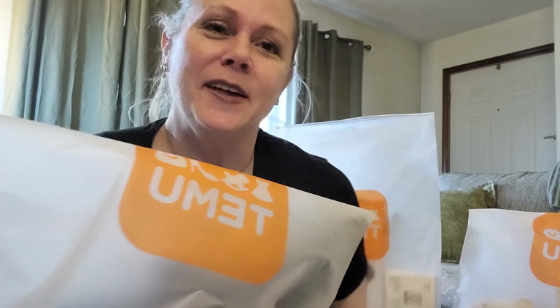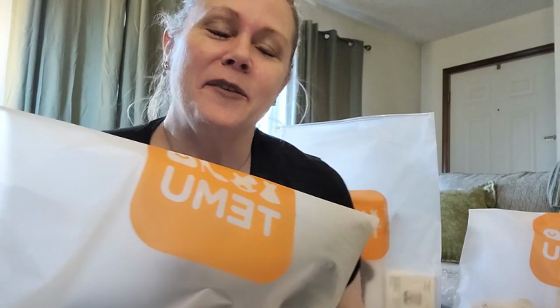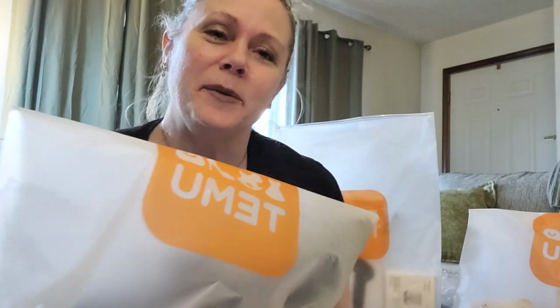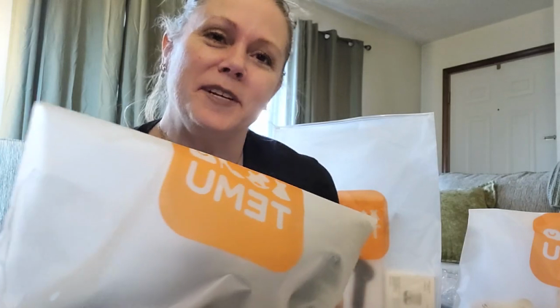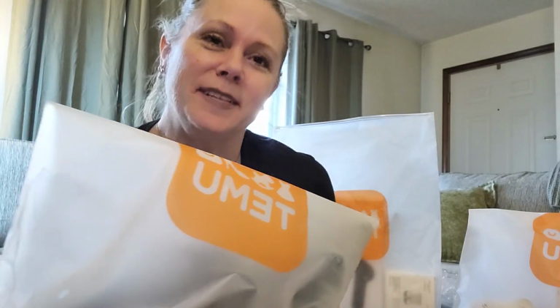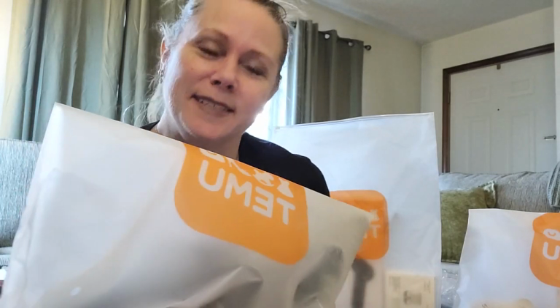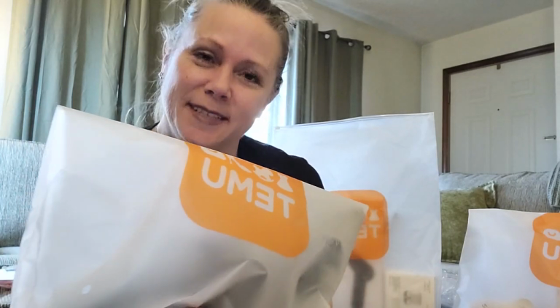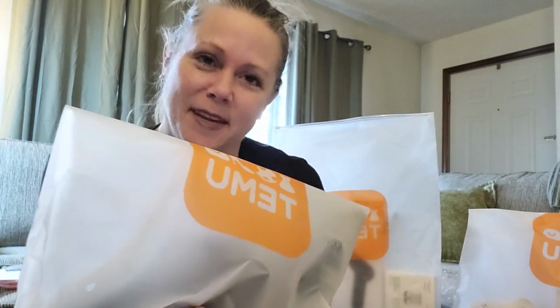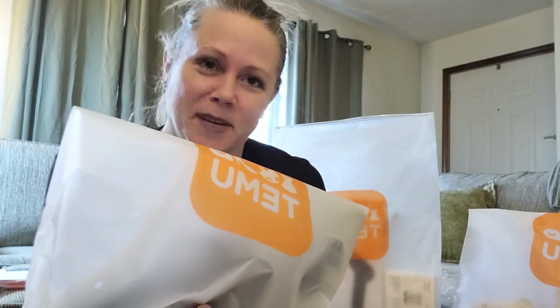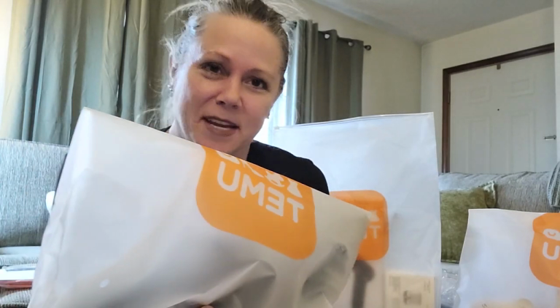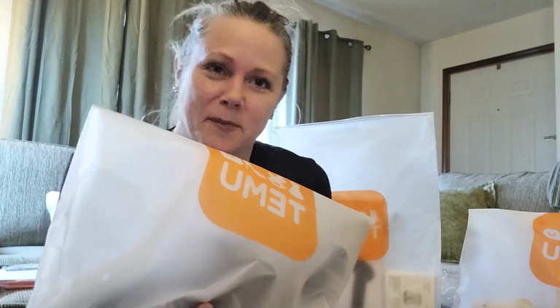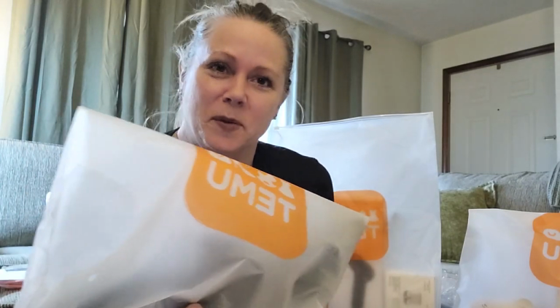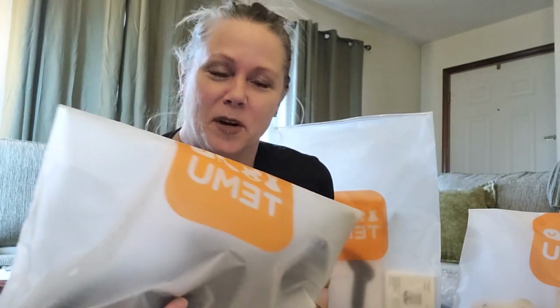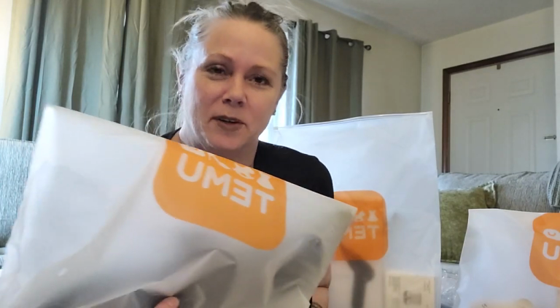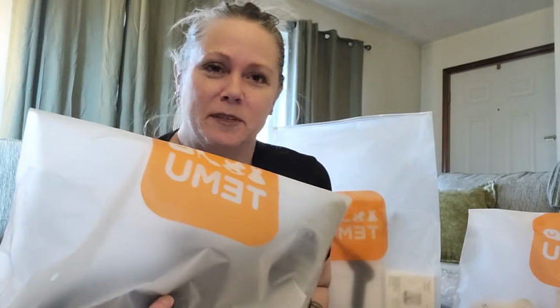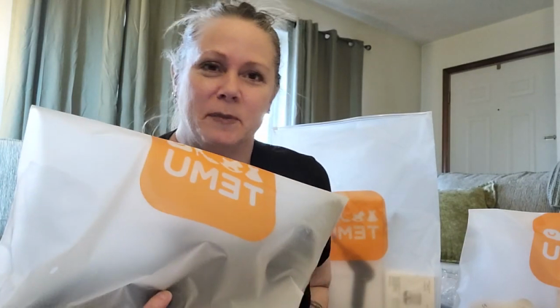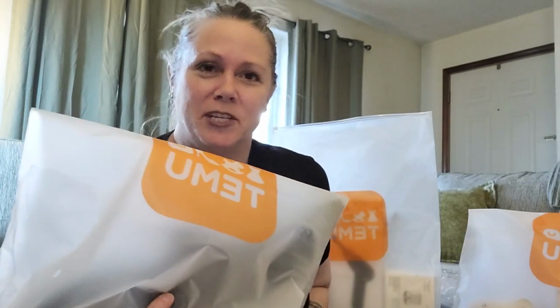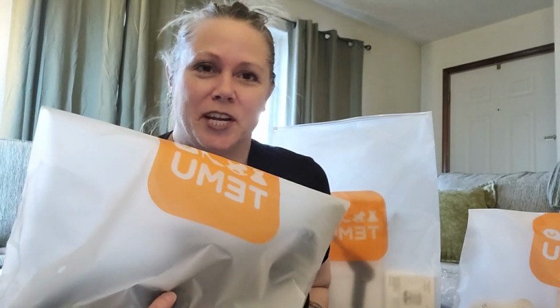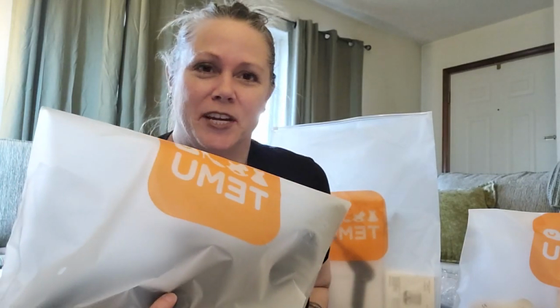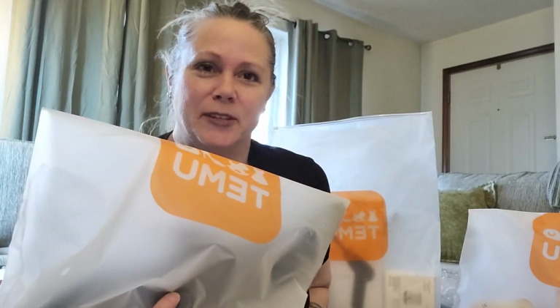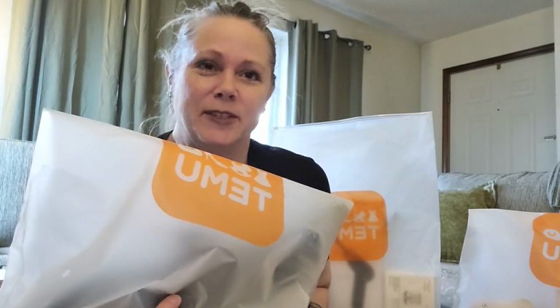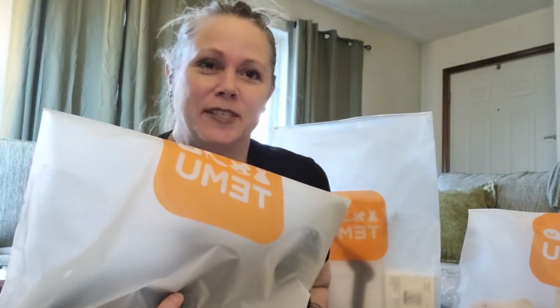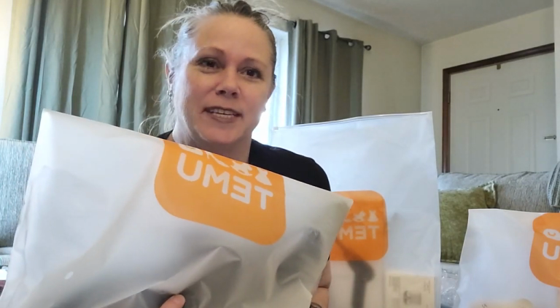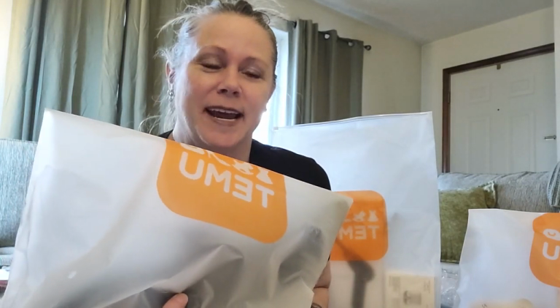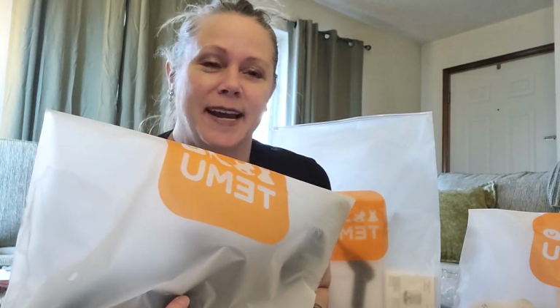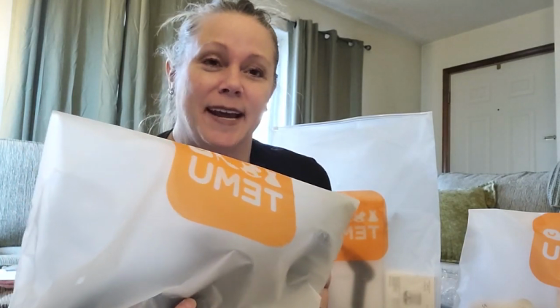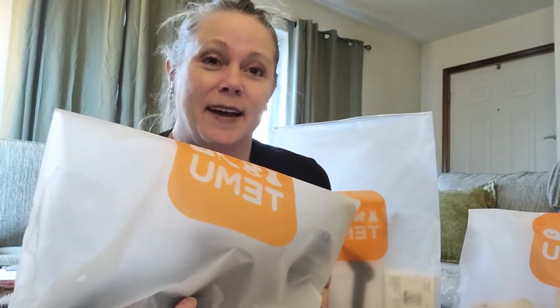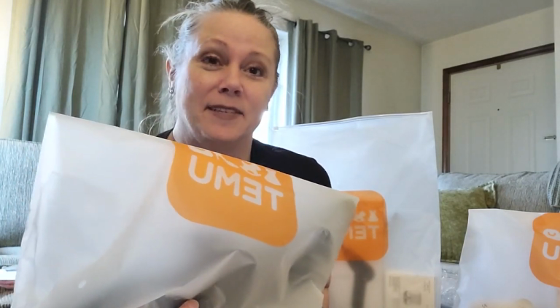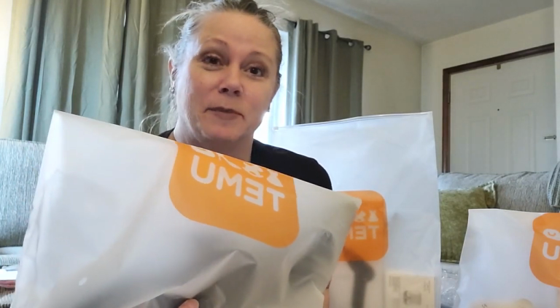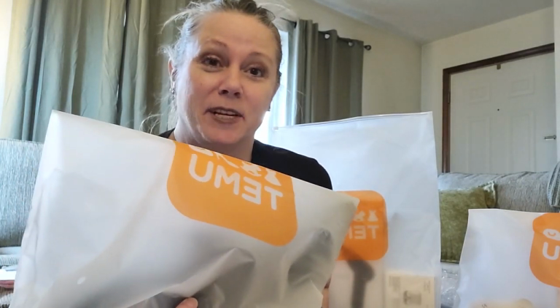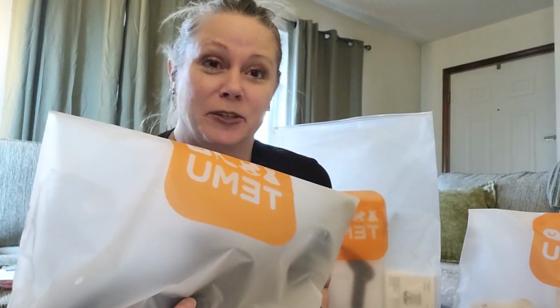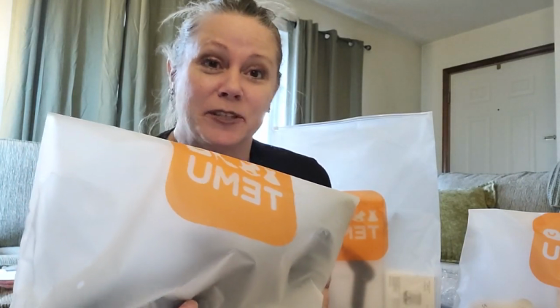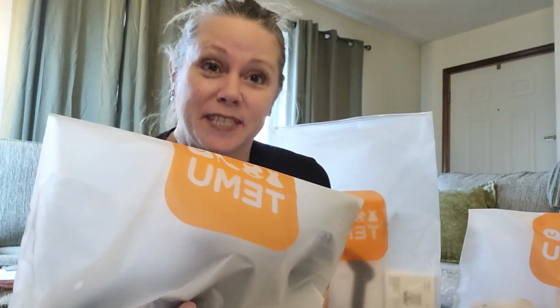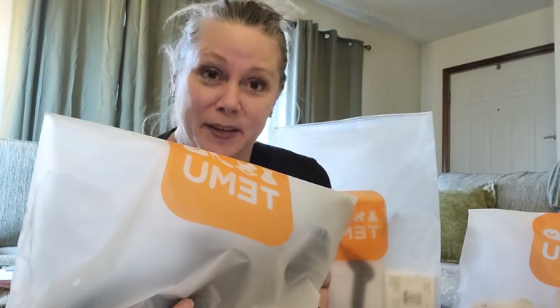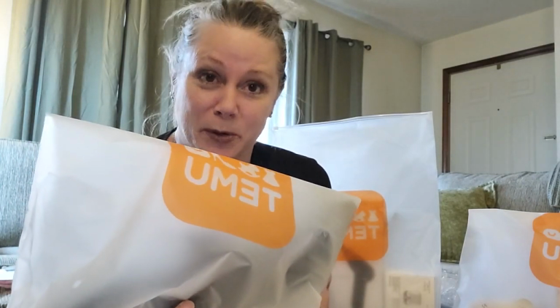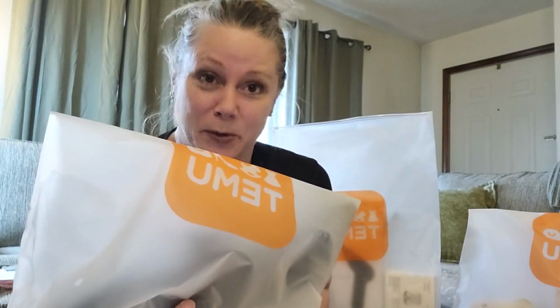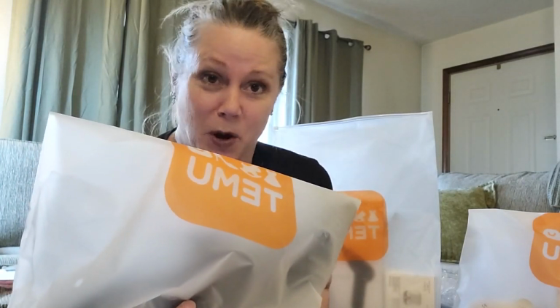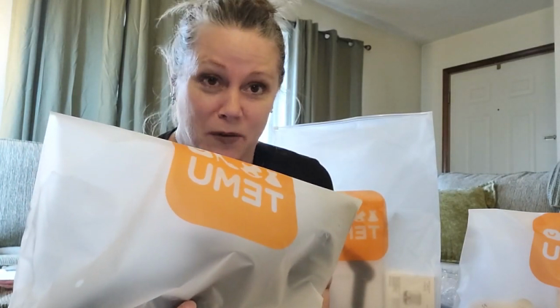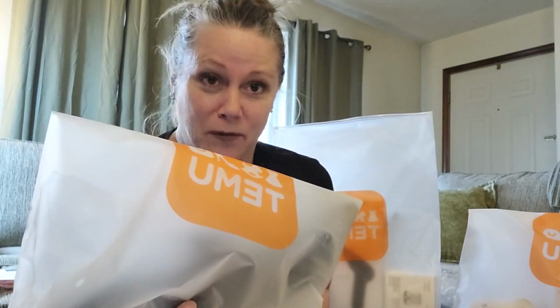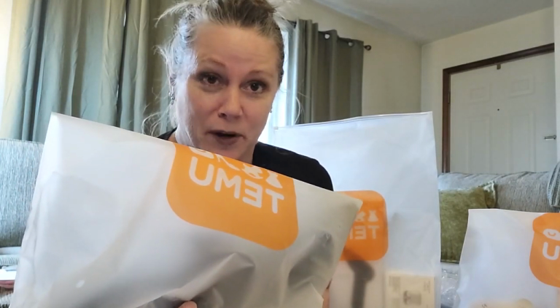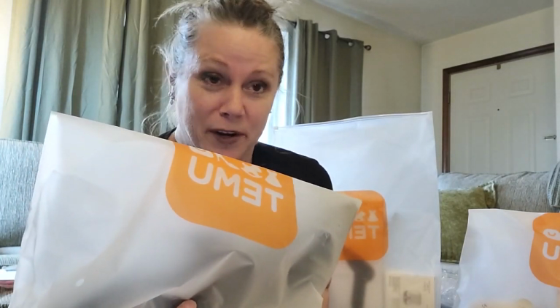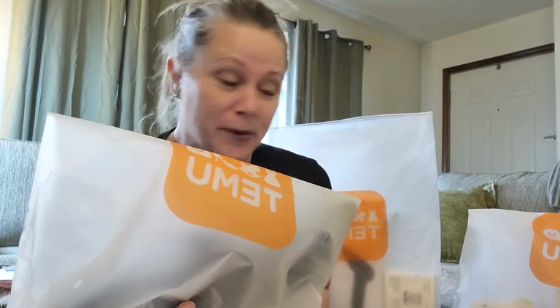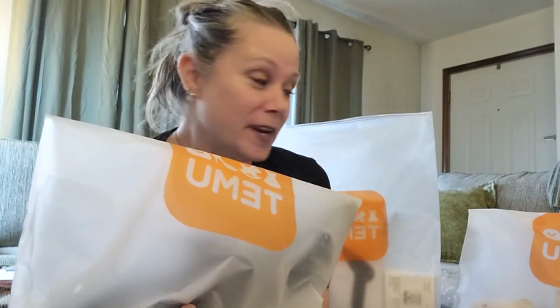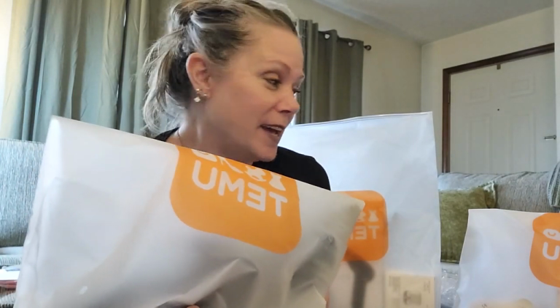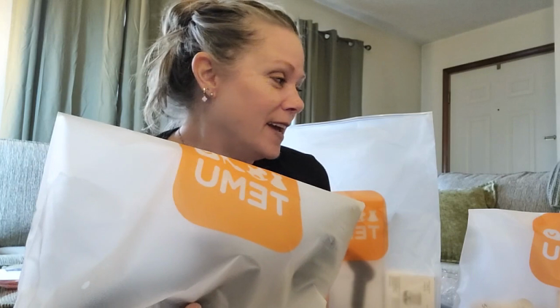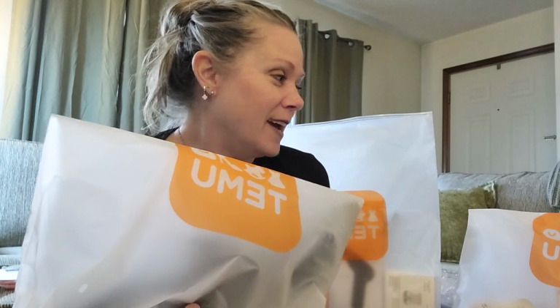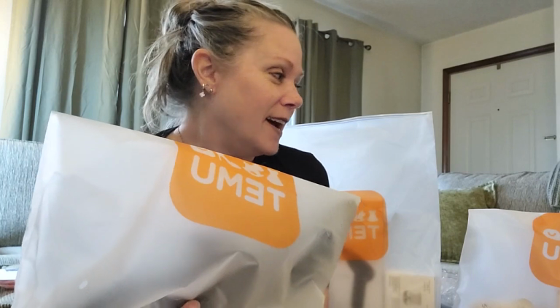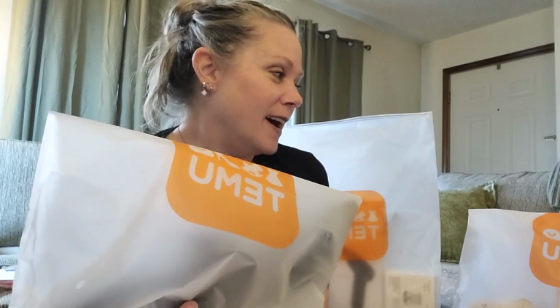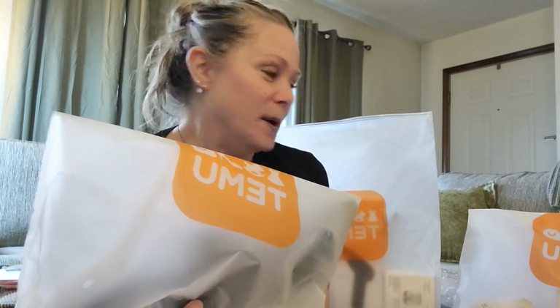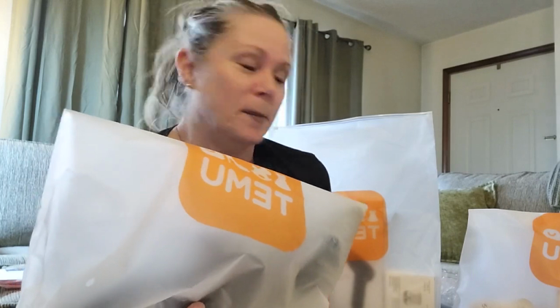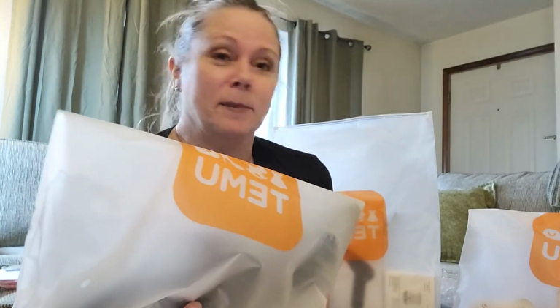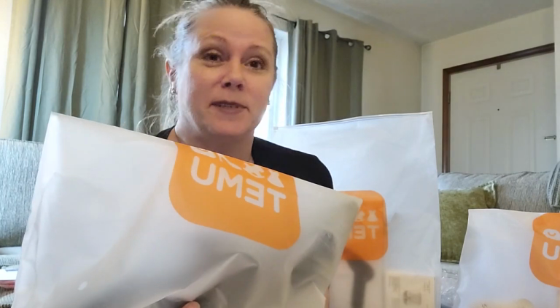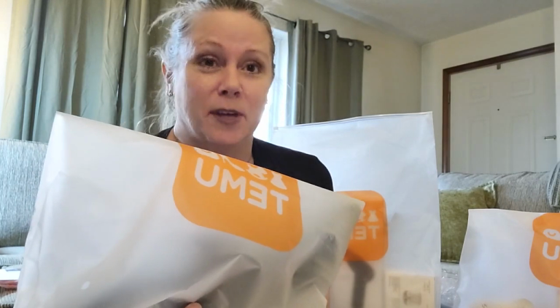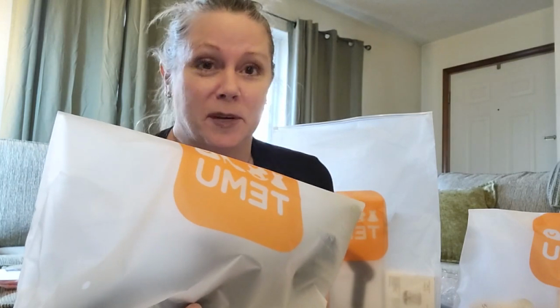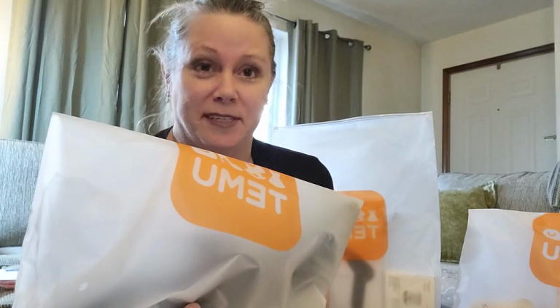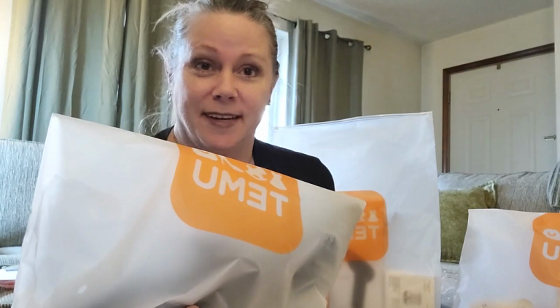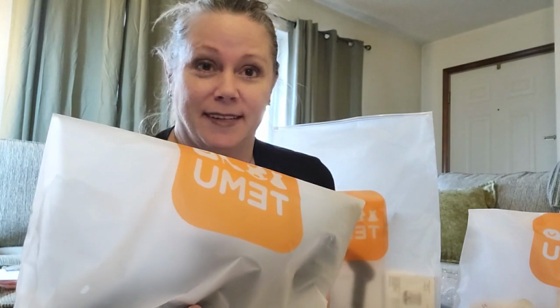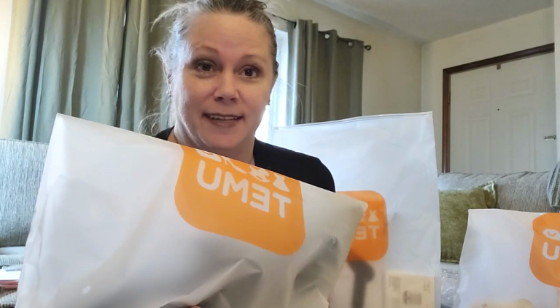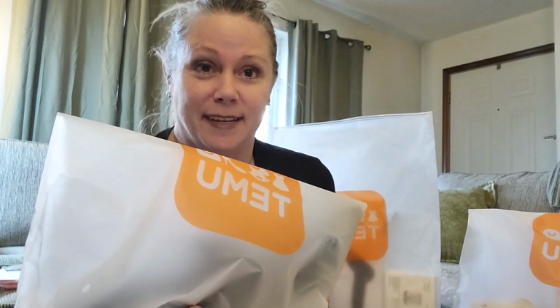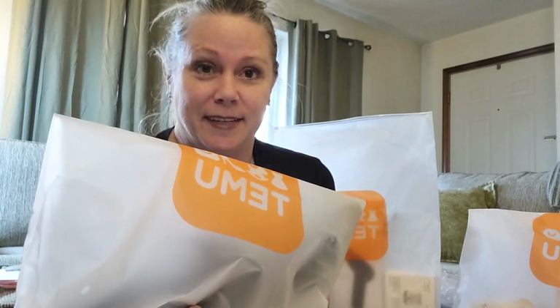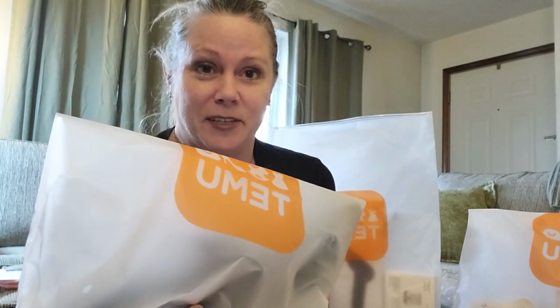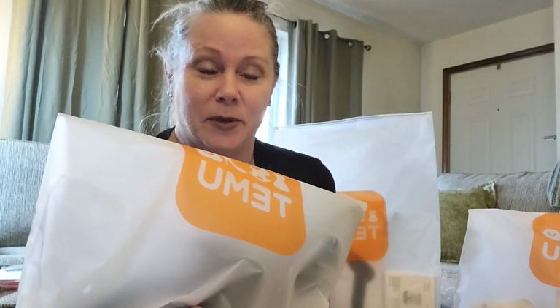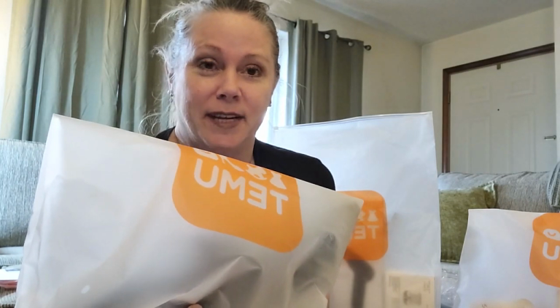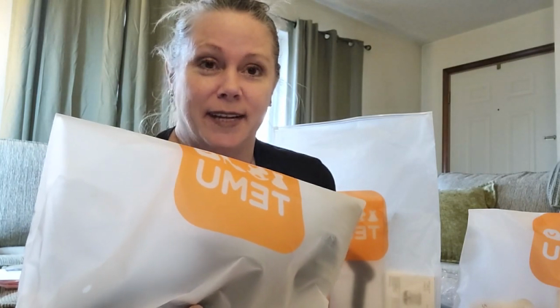Hello everyone, this is Kimmy Kim and welcome to my channel. Today I have a special Temu haul for you and I'm so excited to get into it.